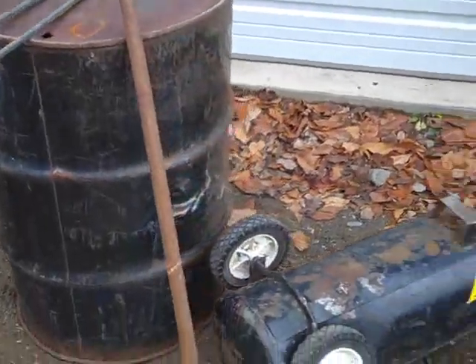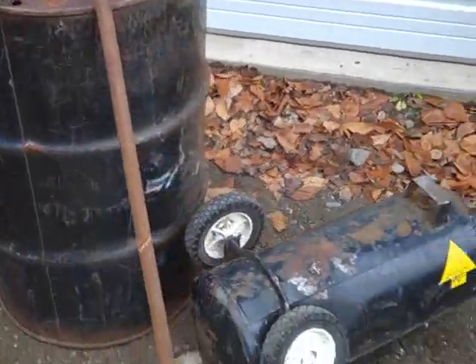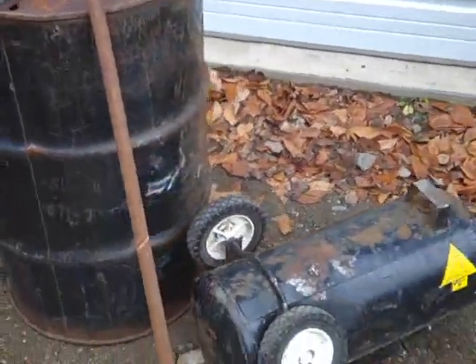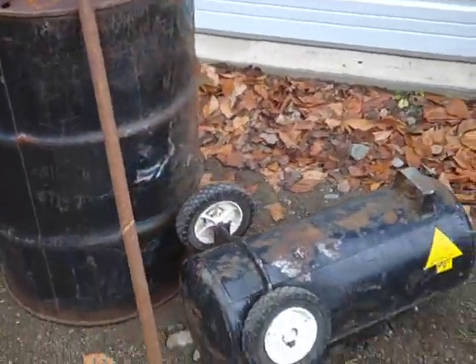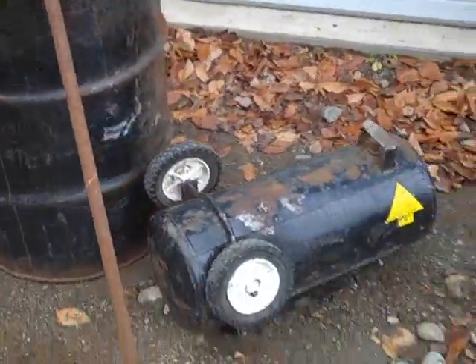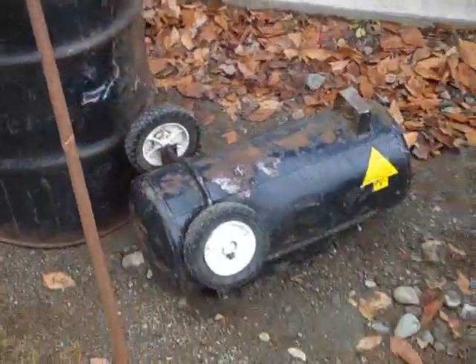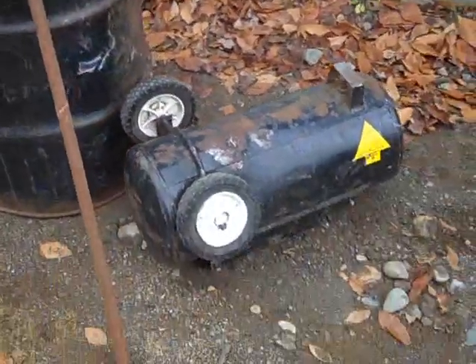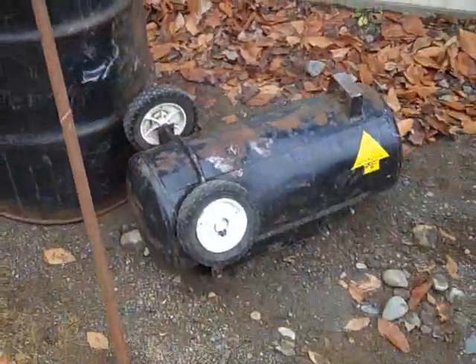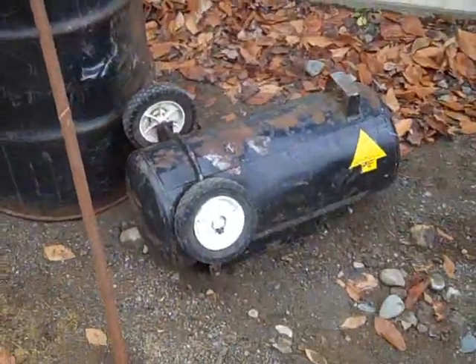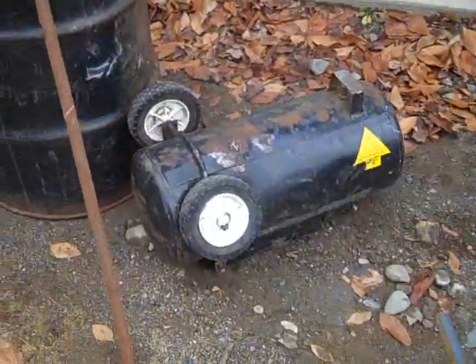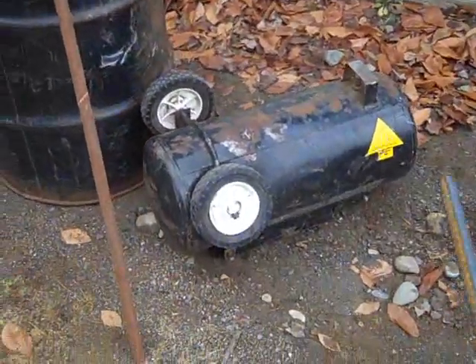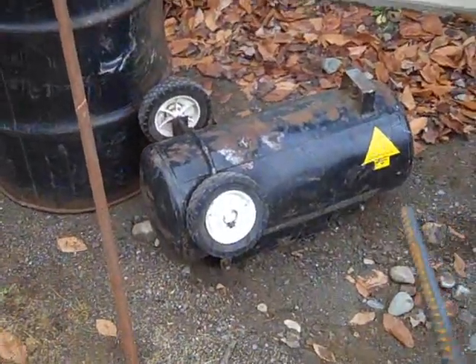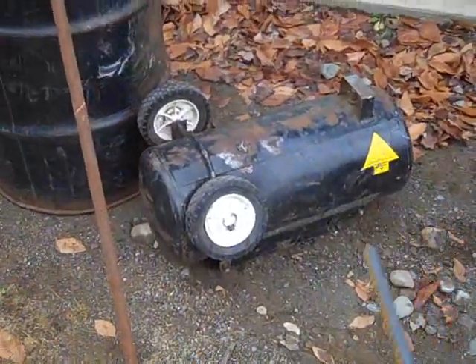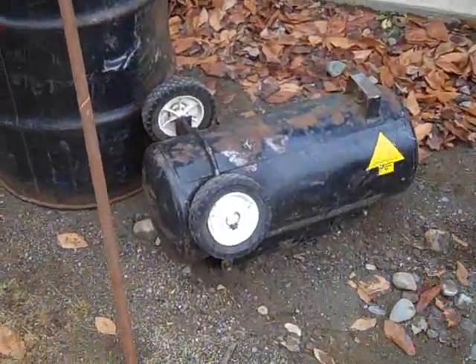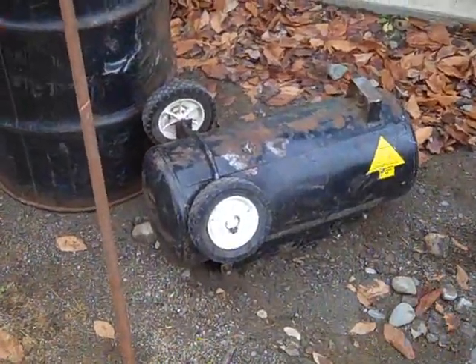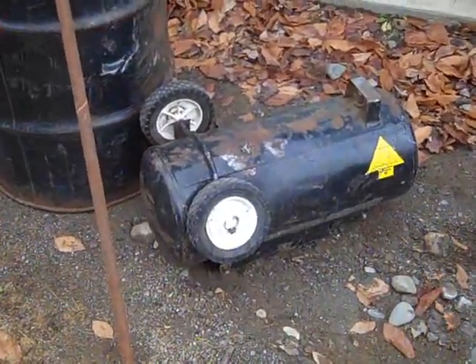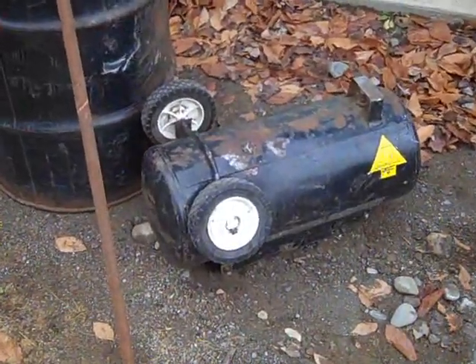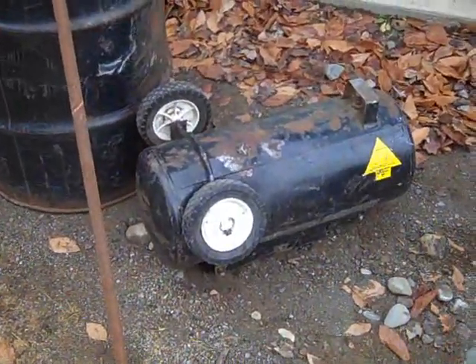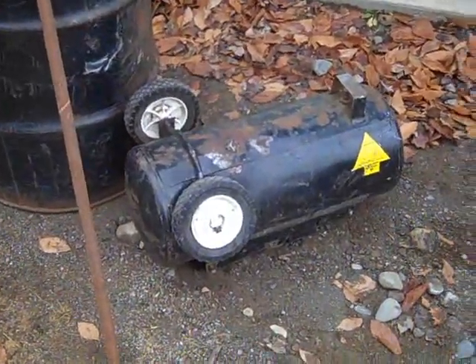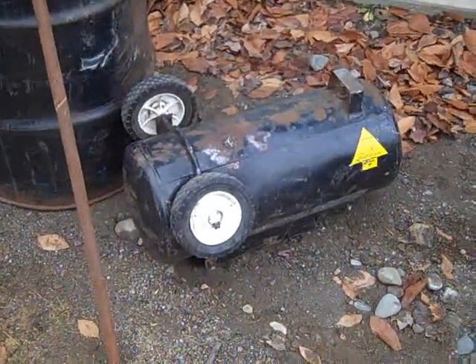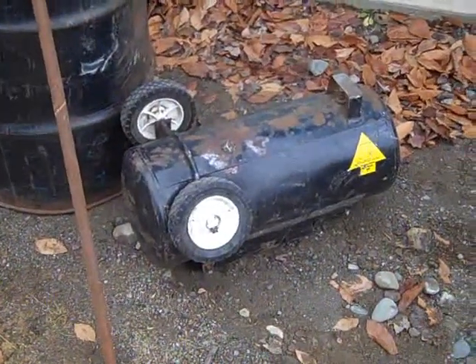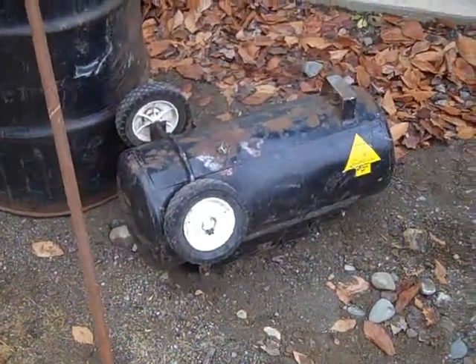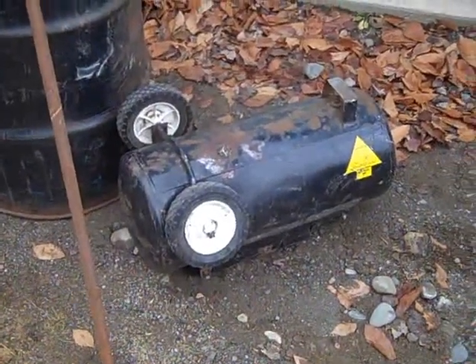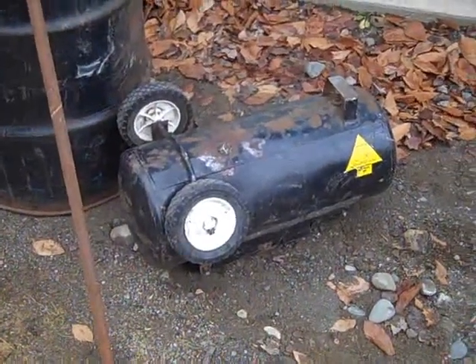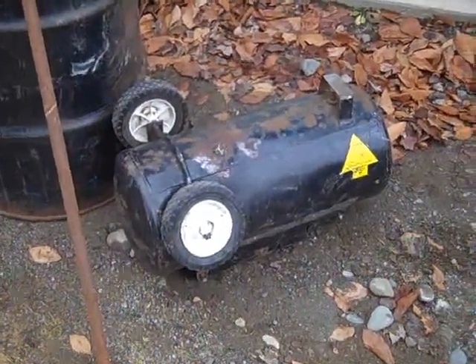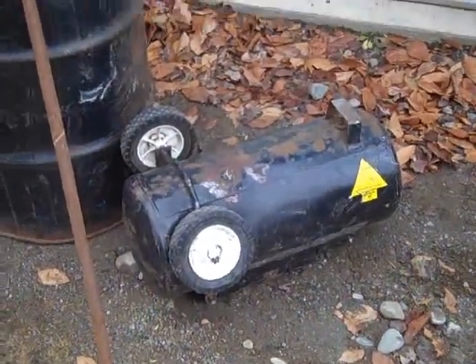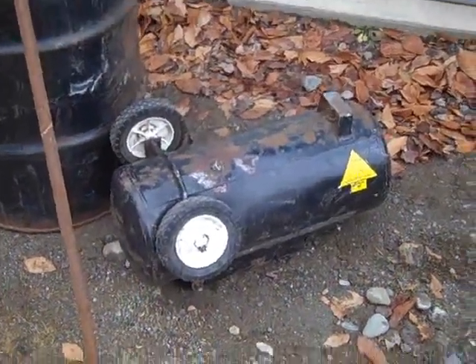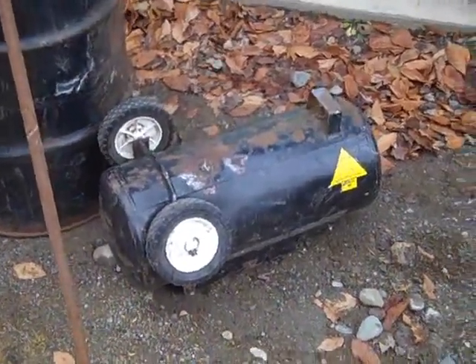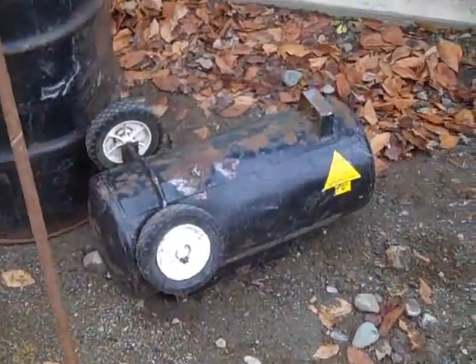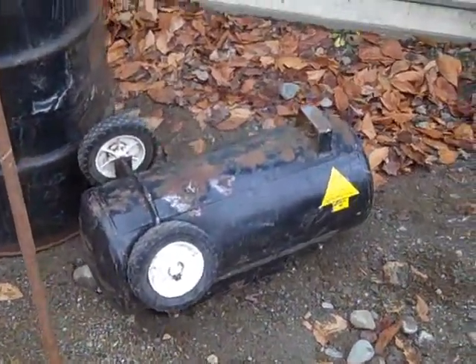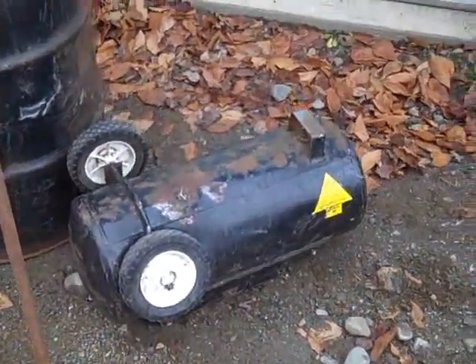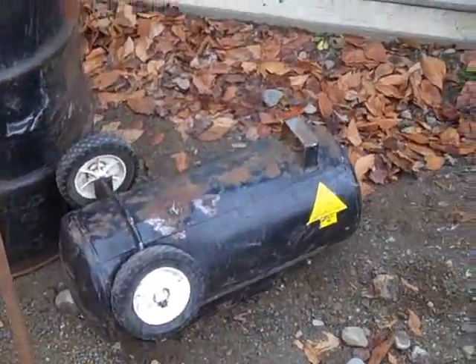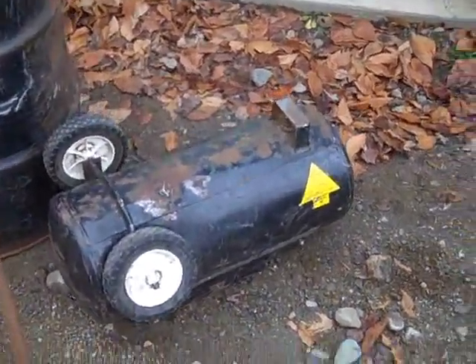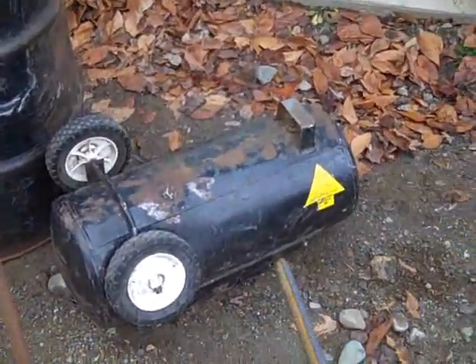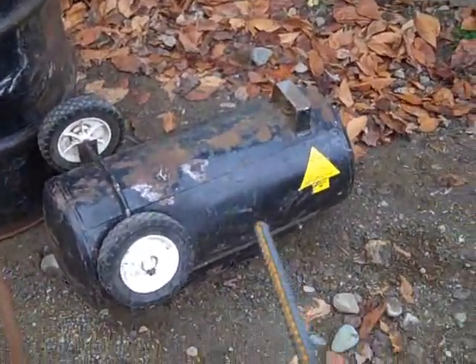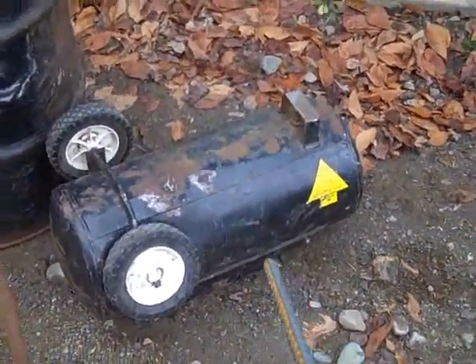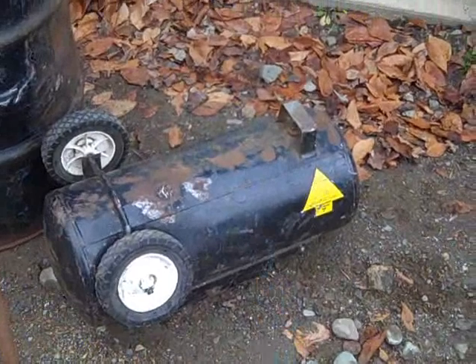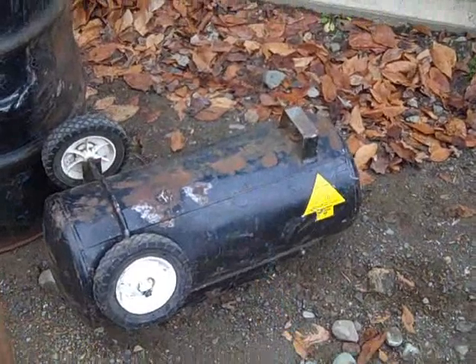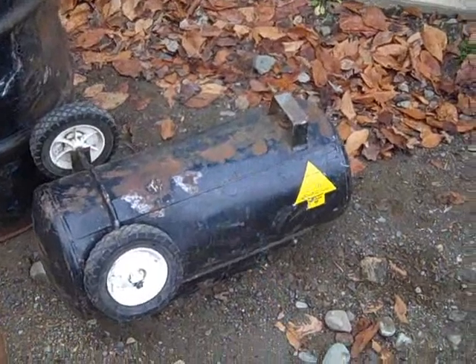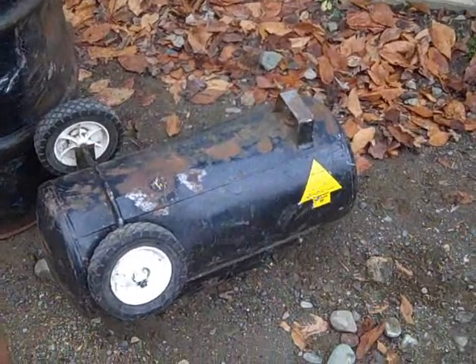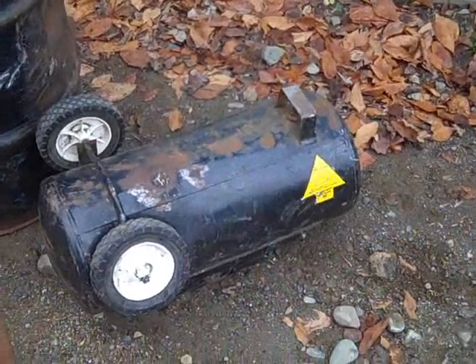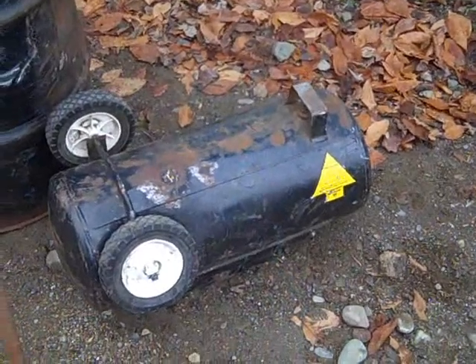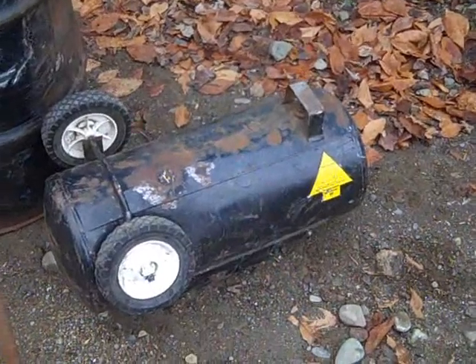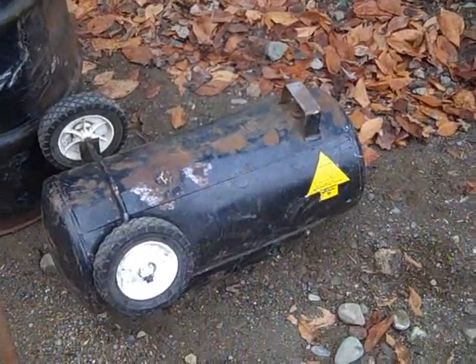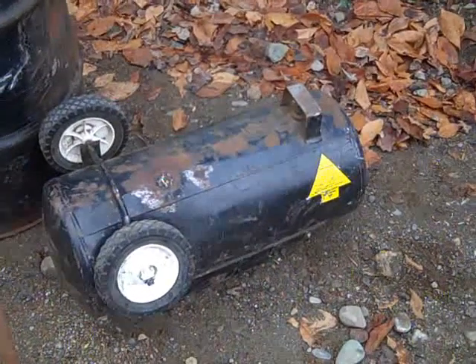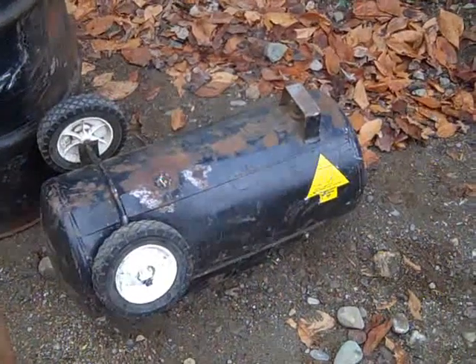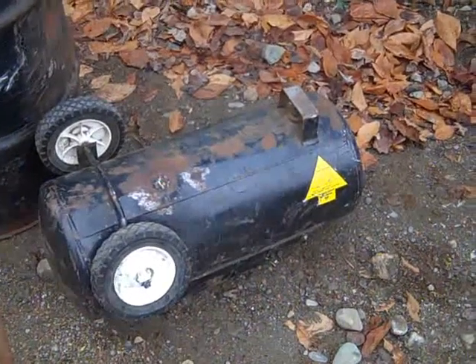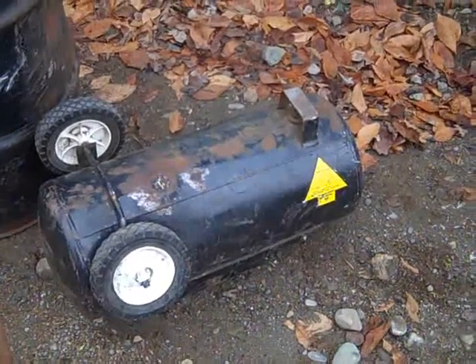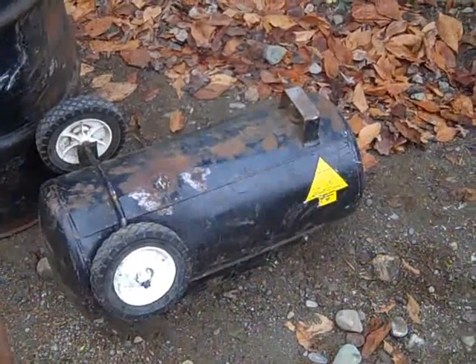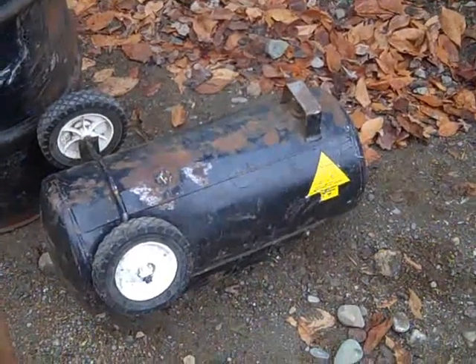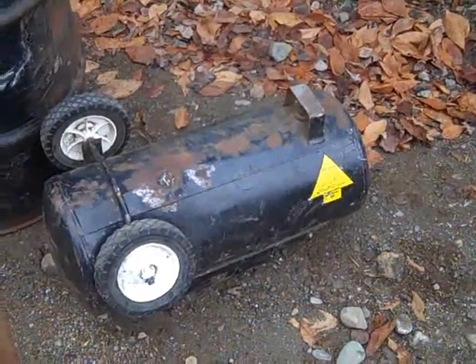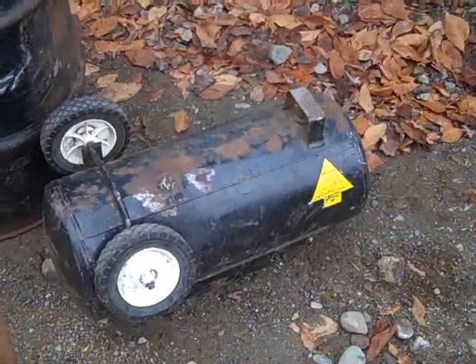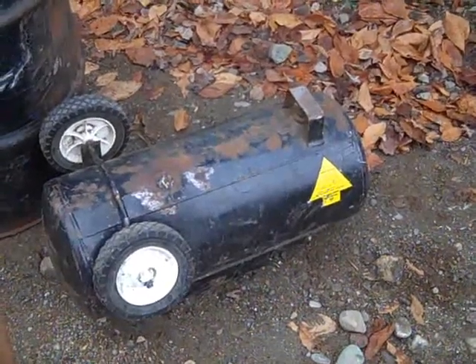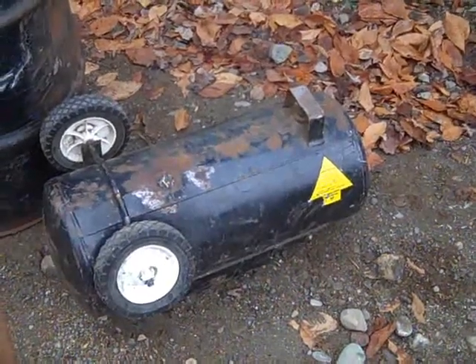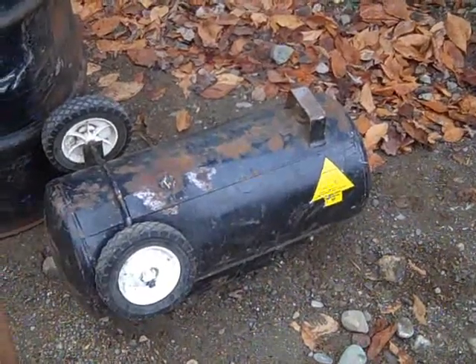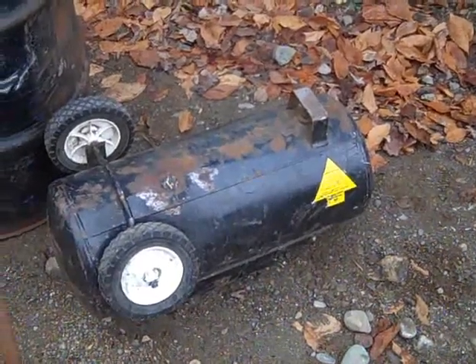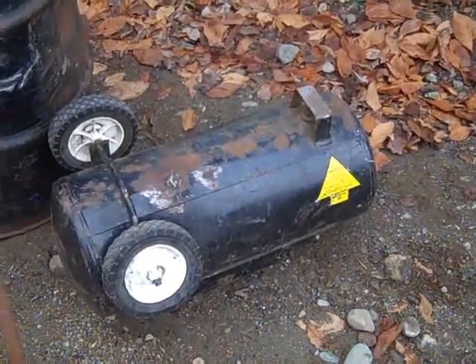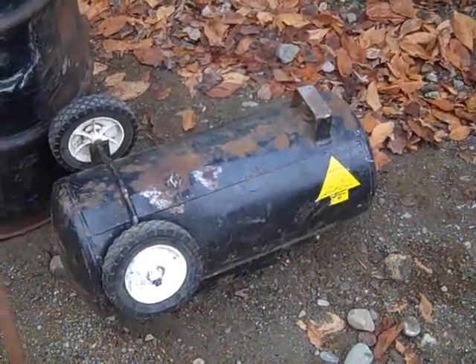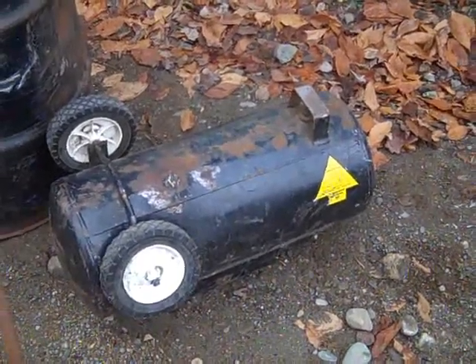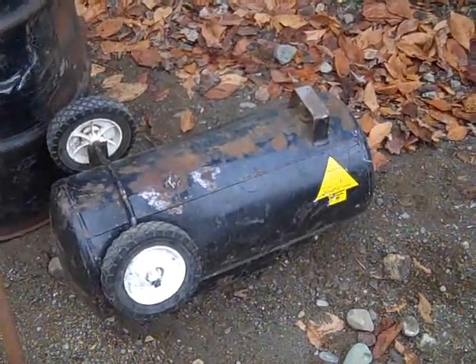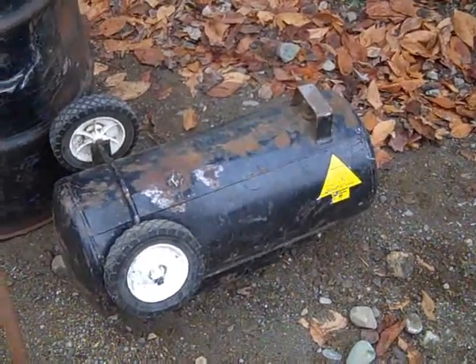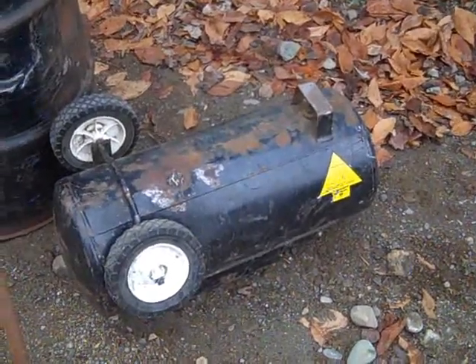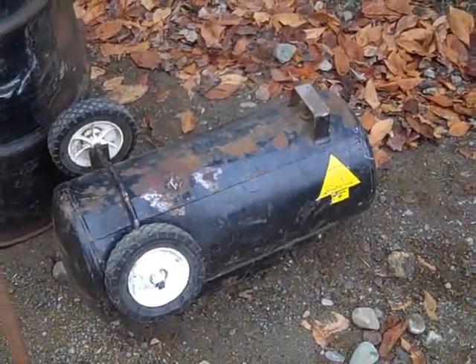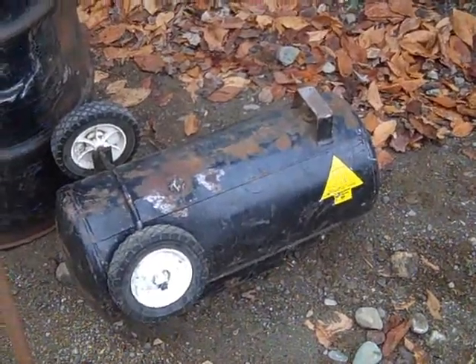I'm gonna get started. First thing I'm gonna do is cut all the parts off of this tank that I don't need and slice one end of it off.